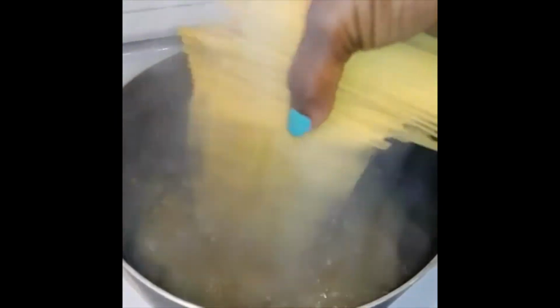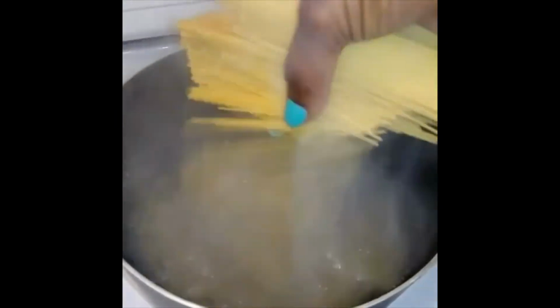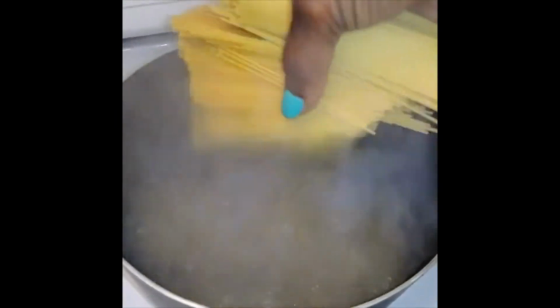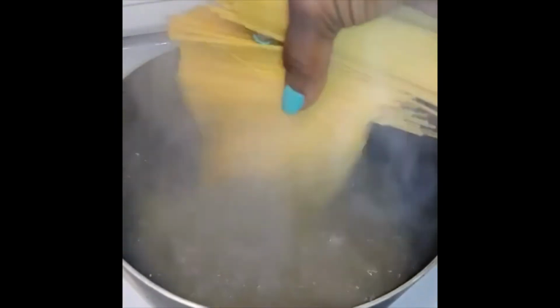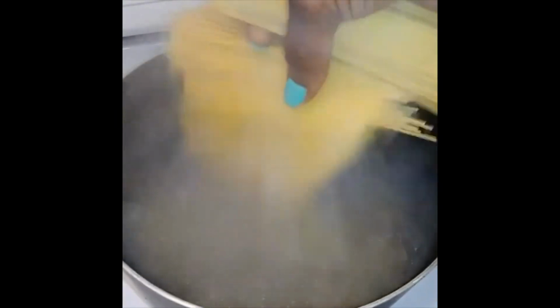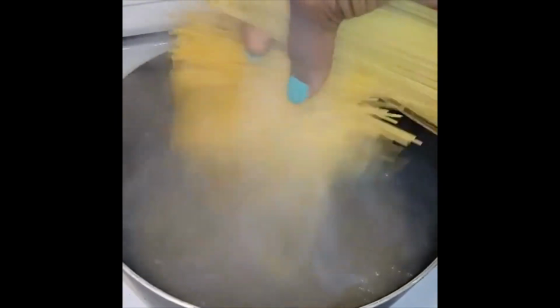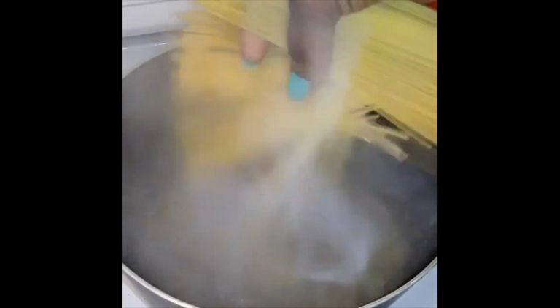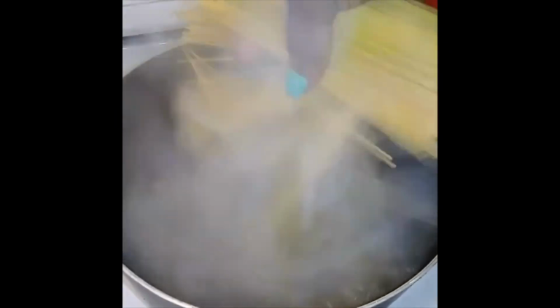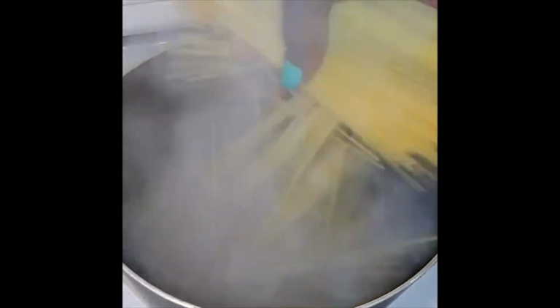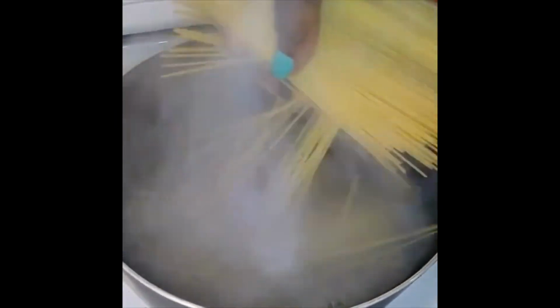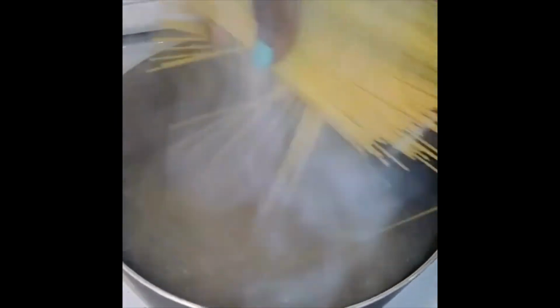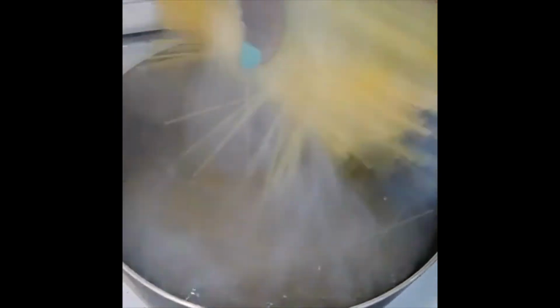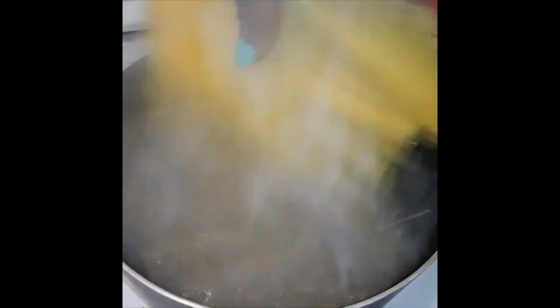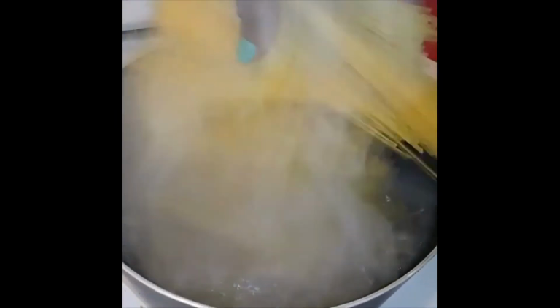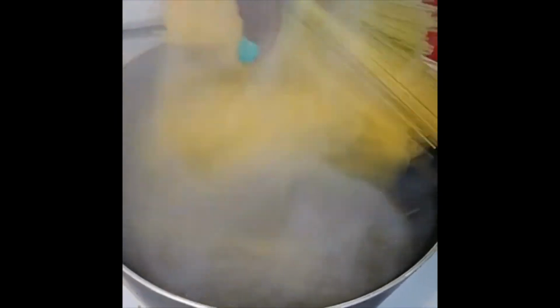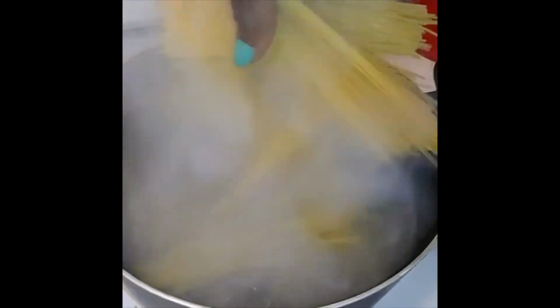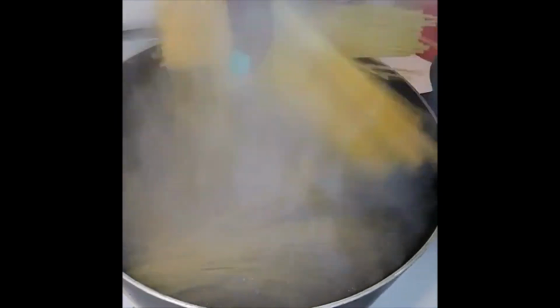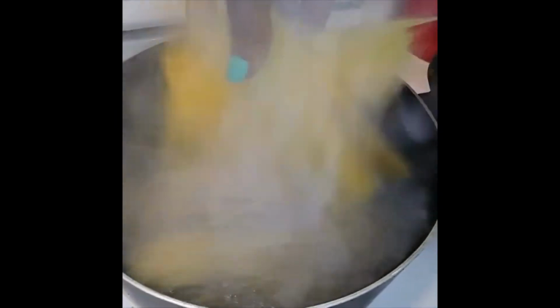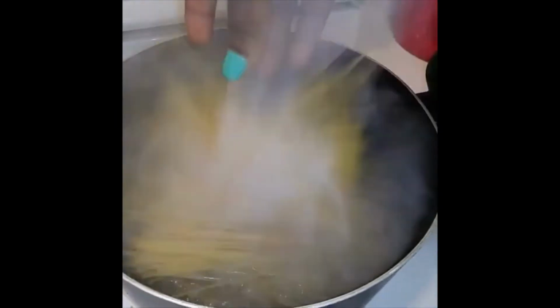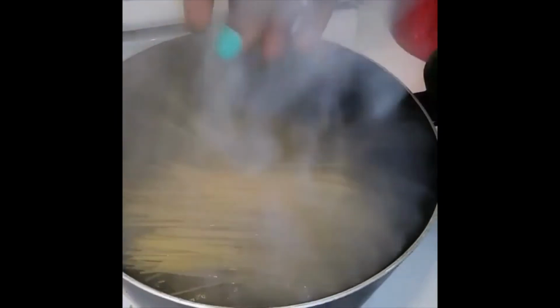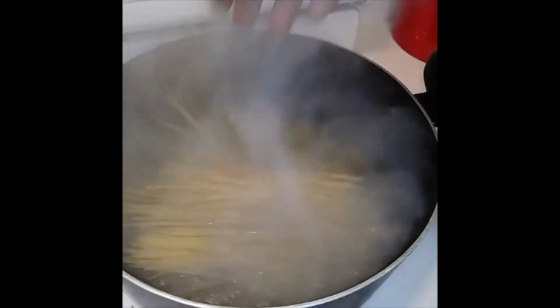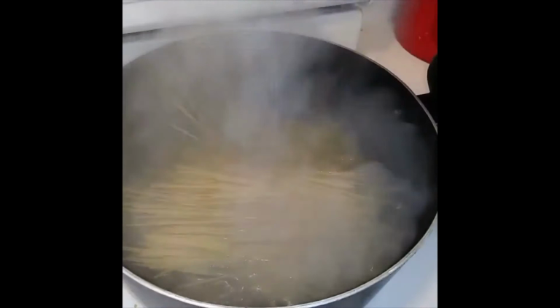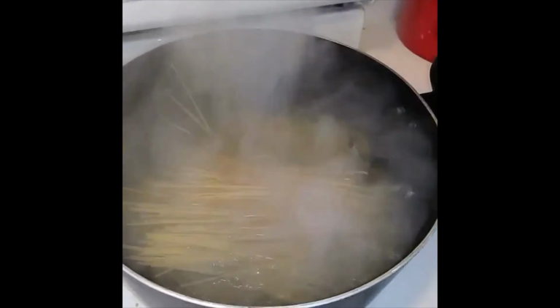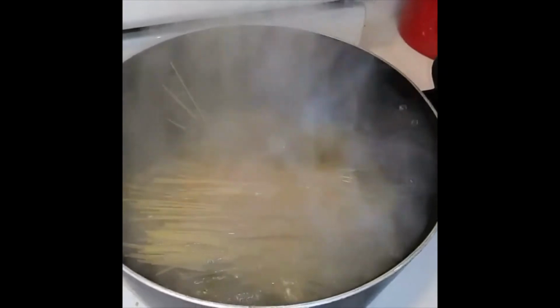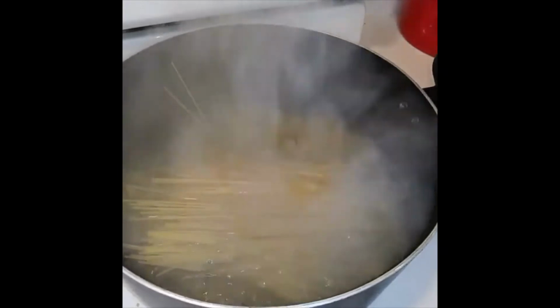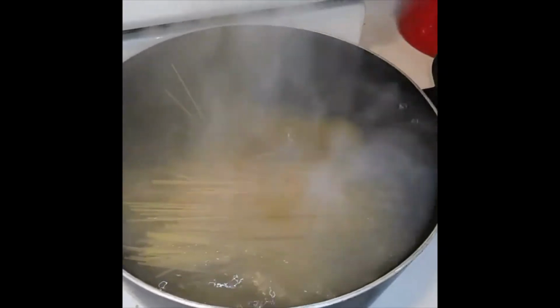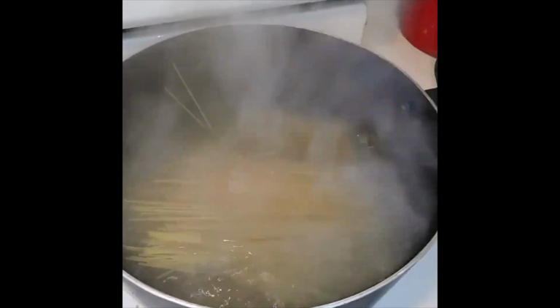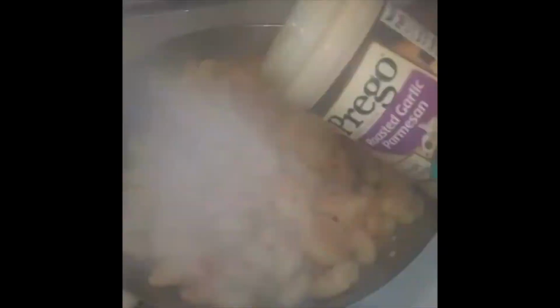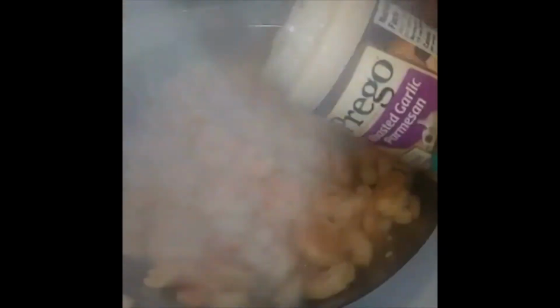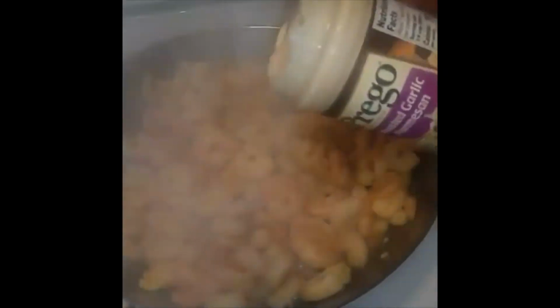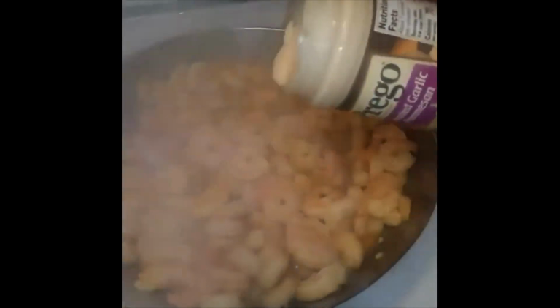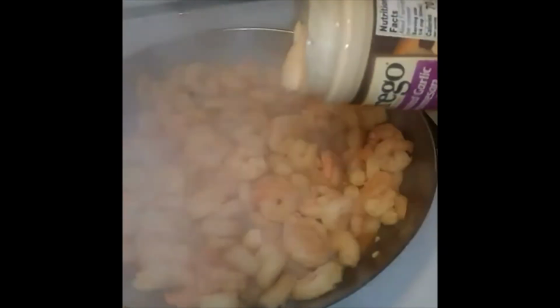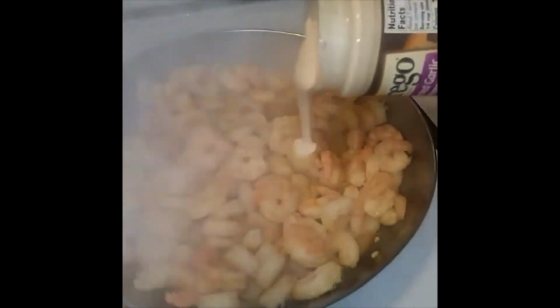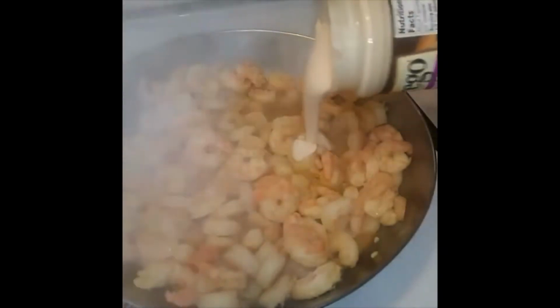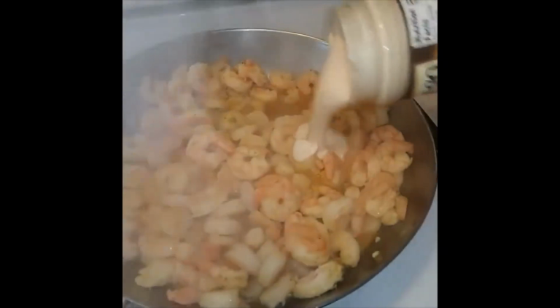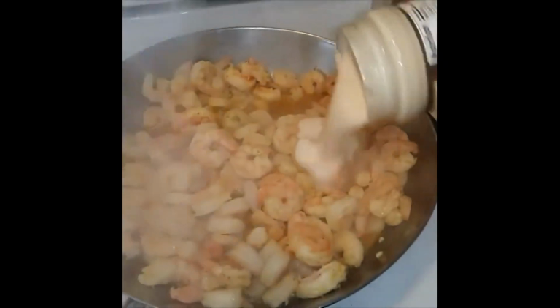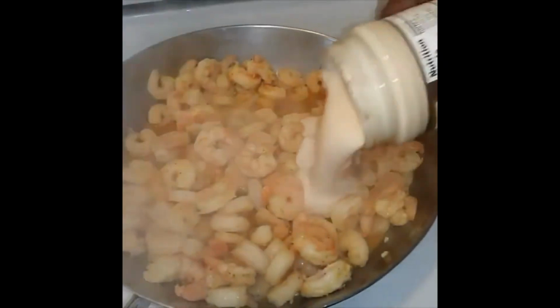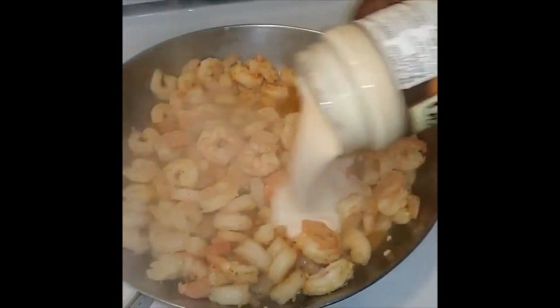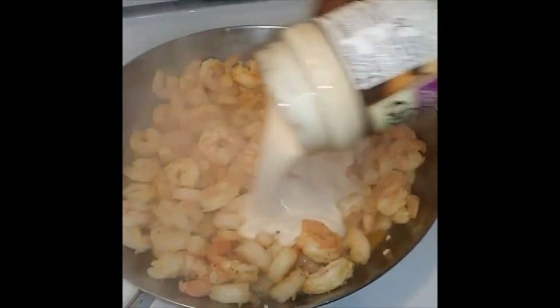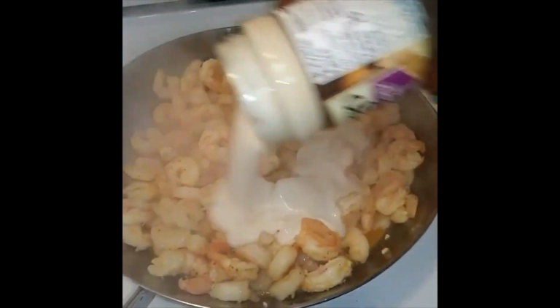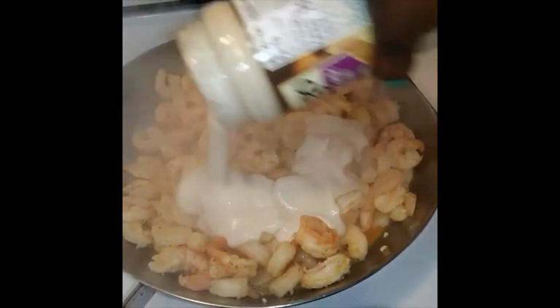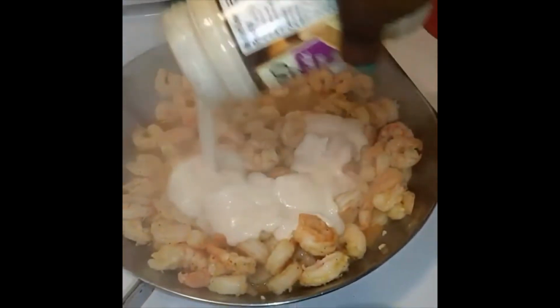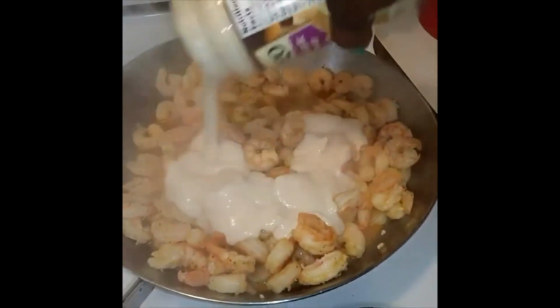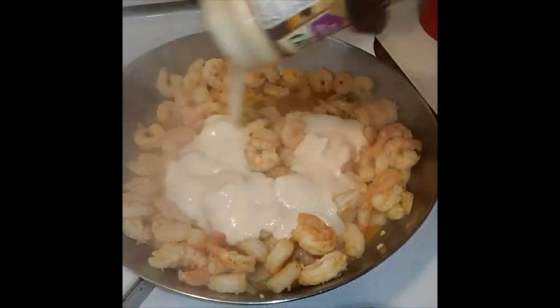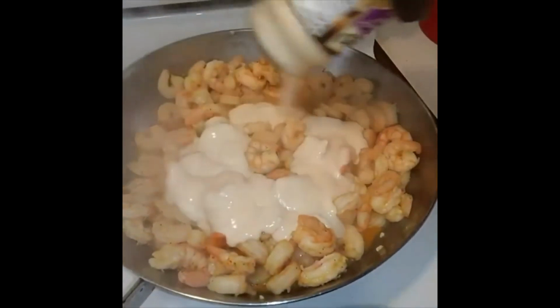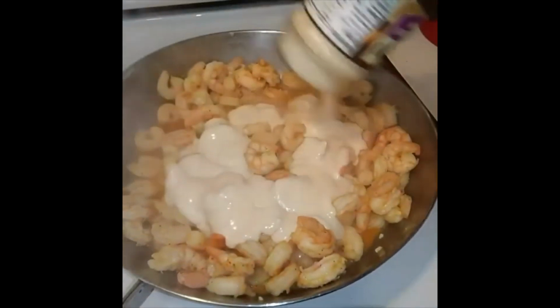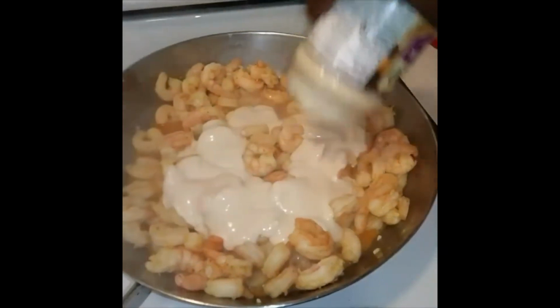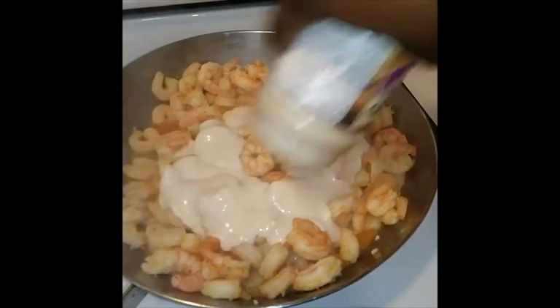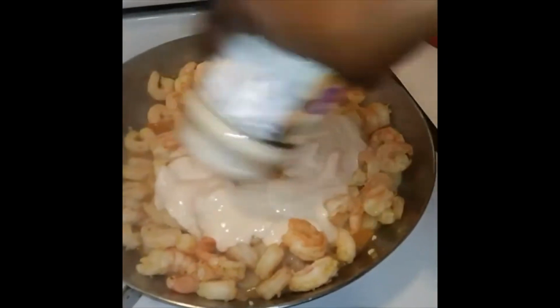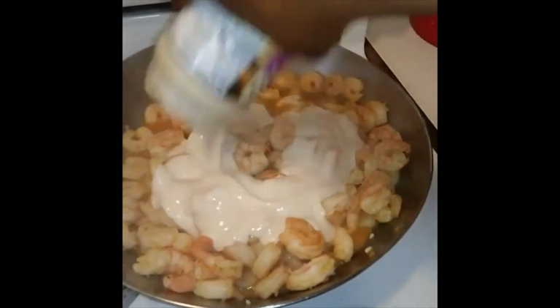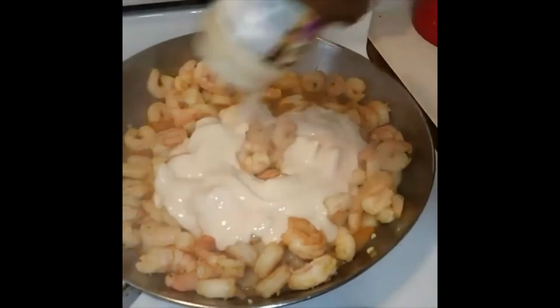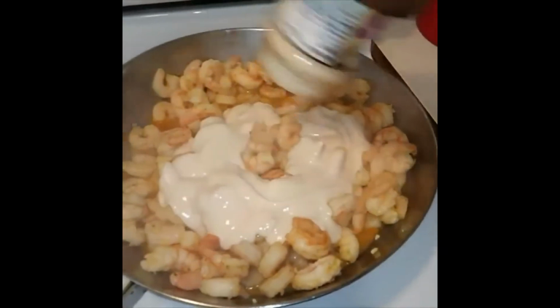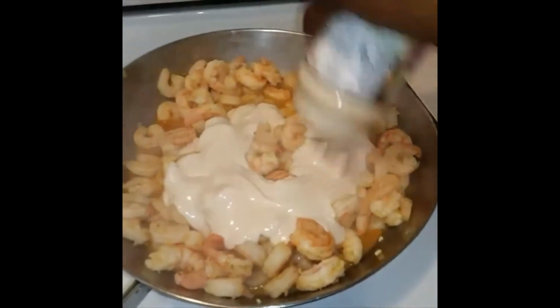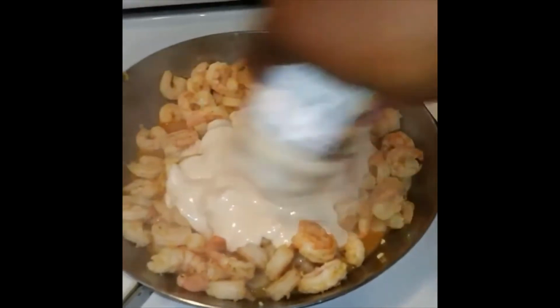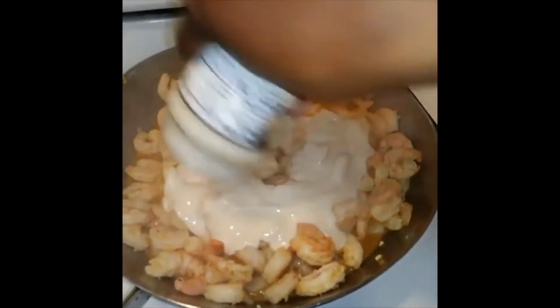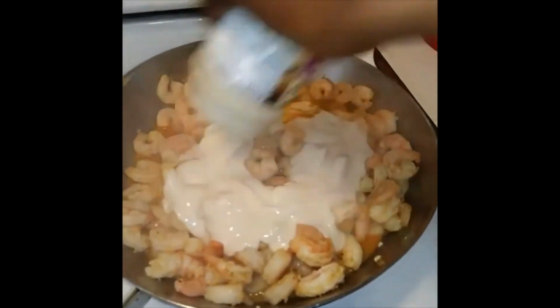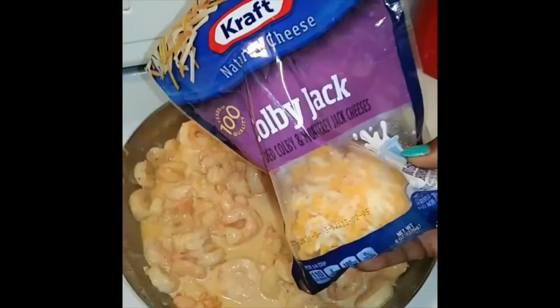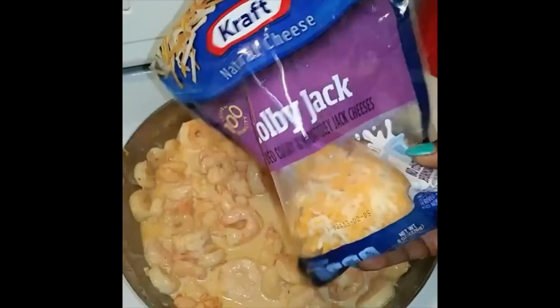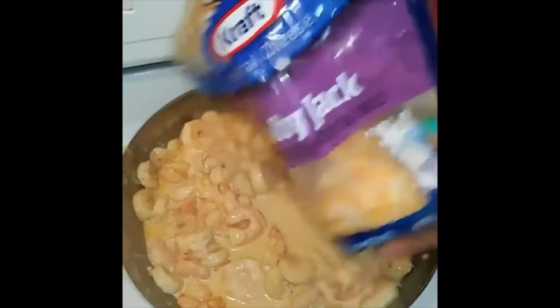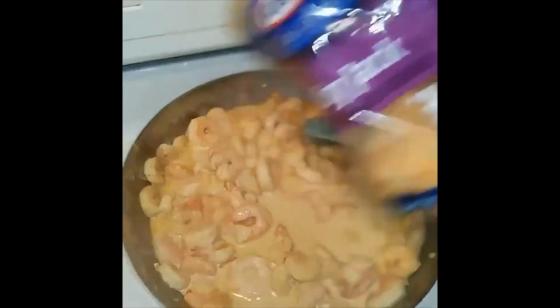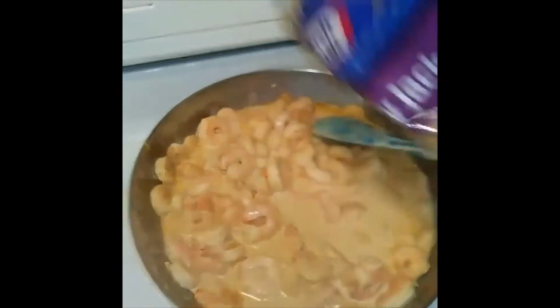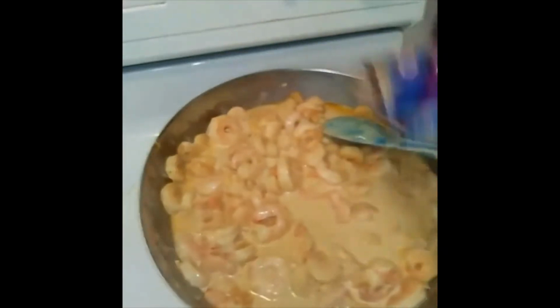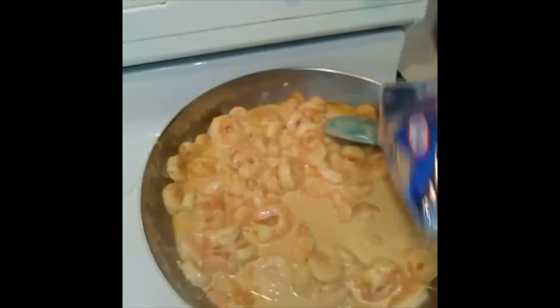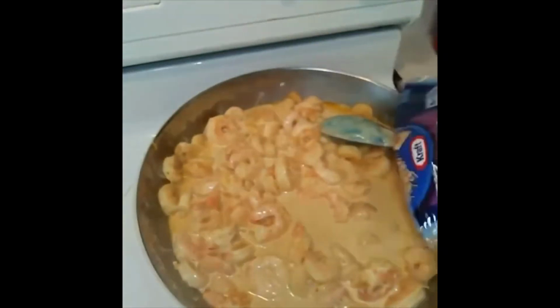Add your noodles in the pot. Add your sauce. Add your cheese.